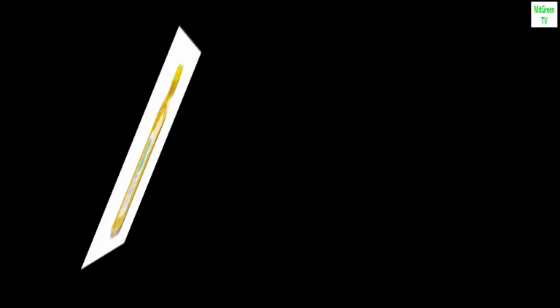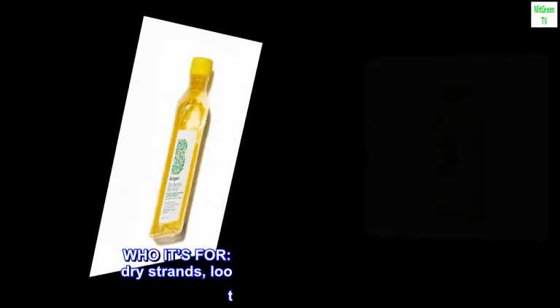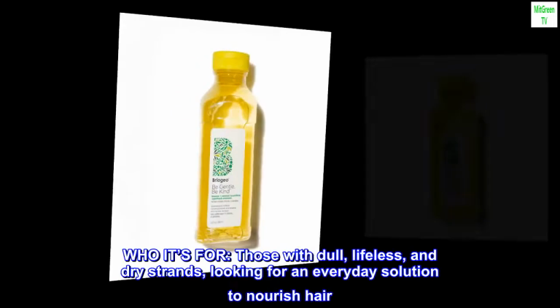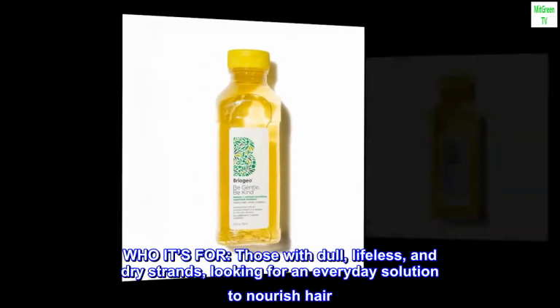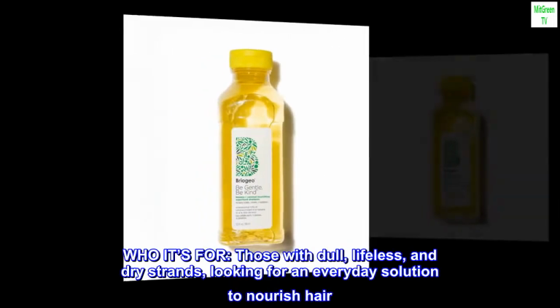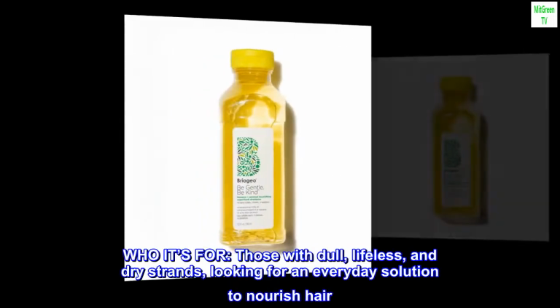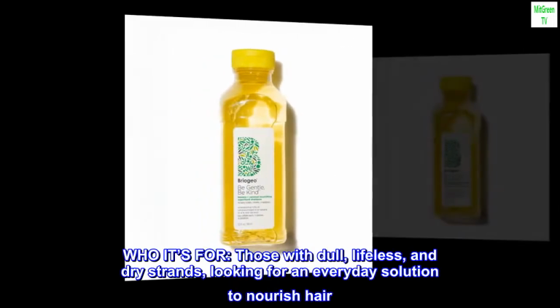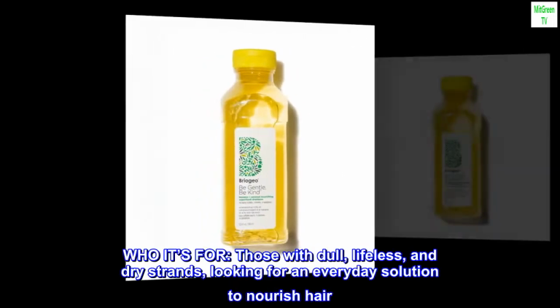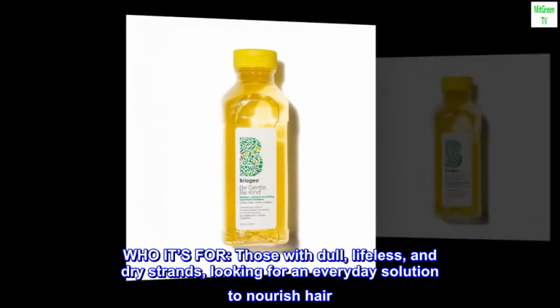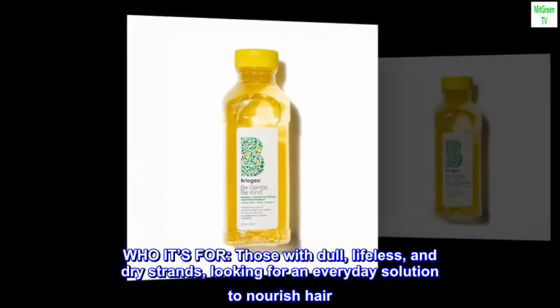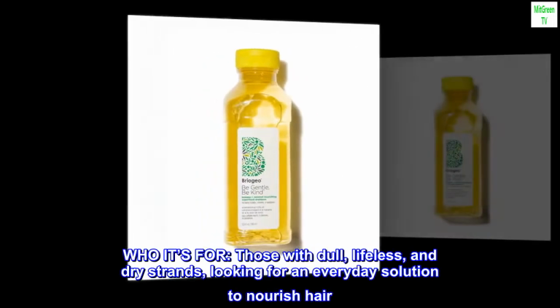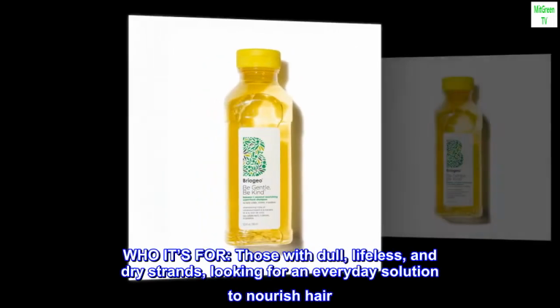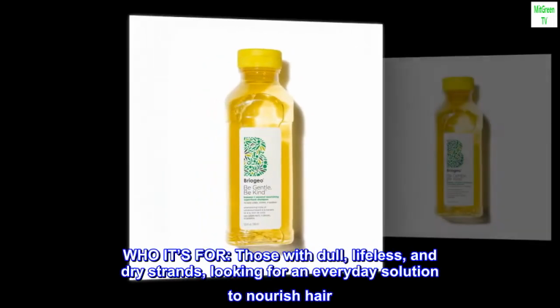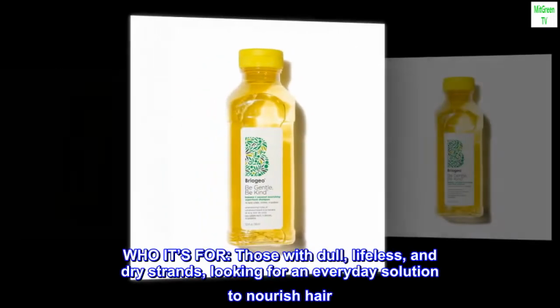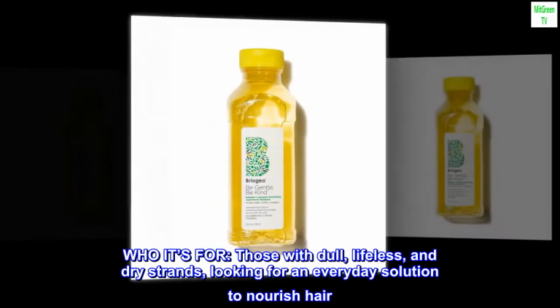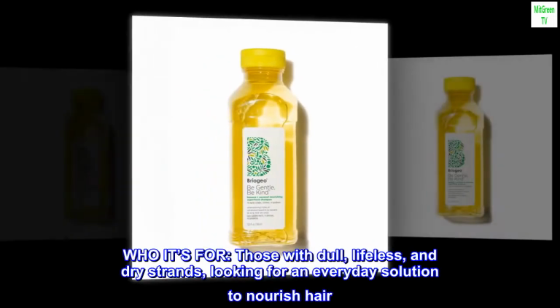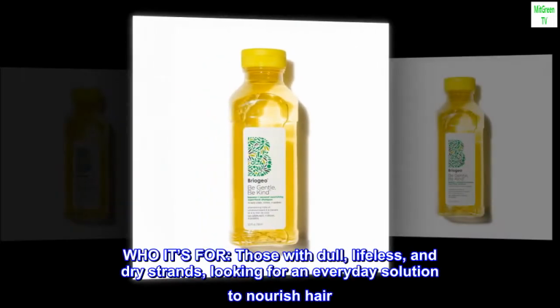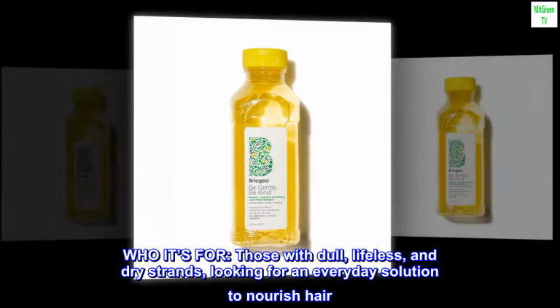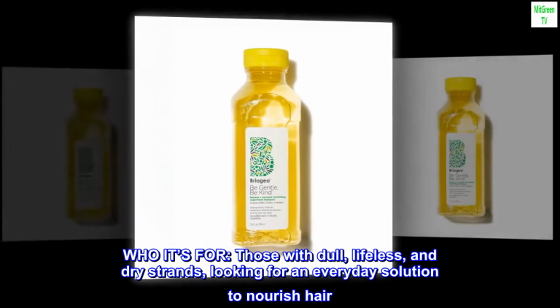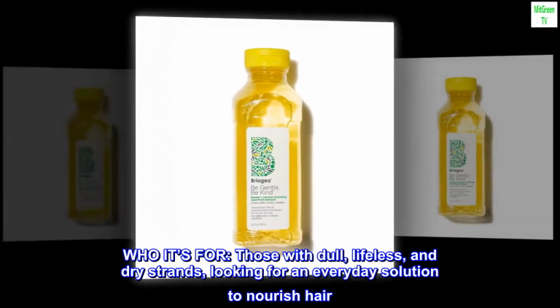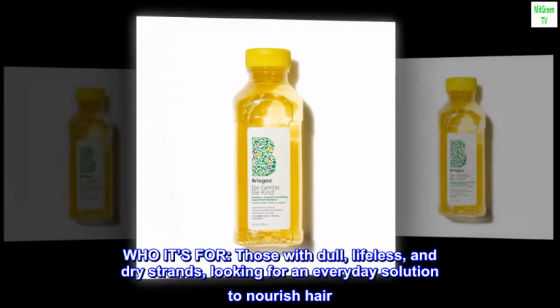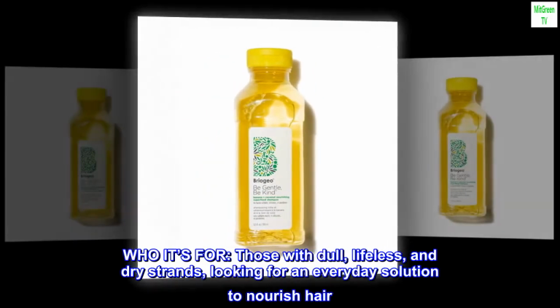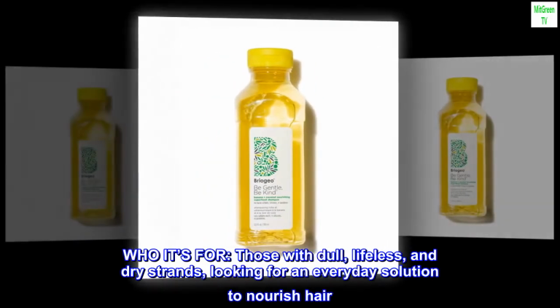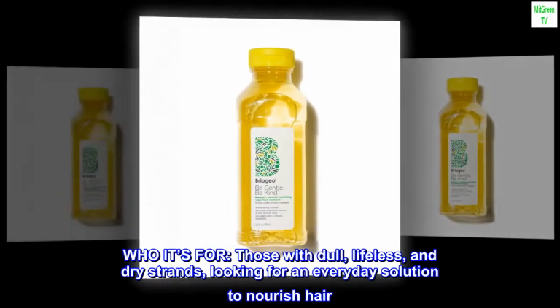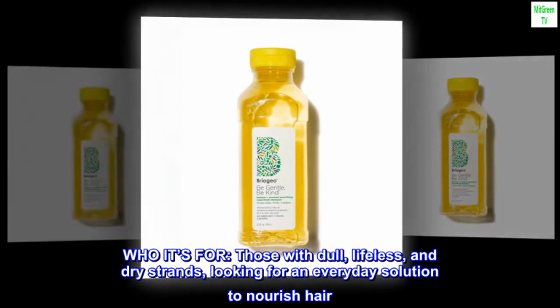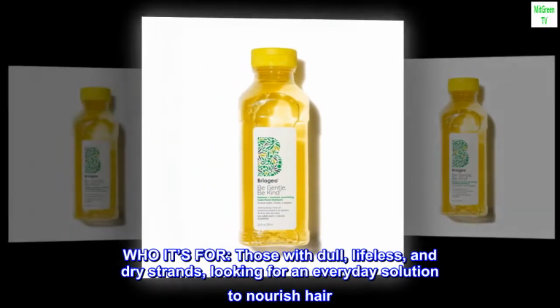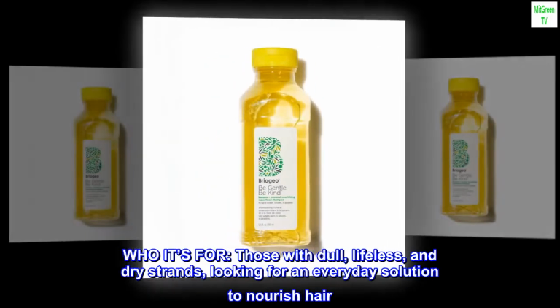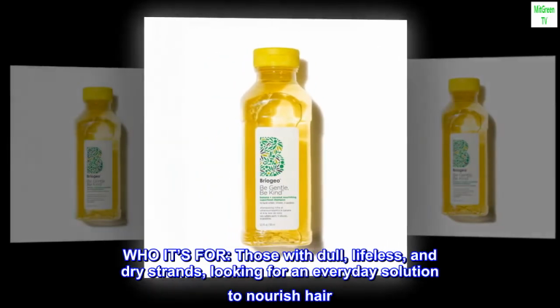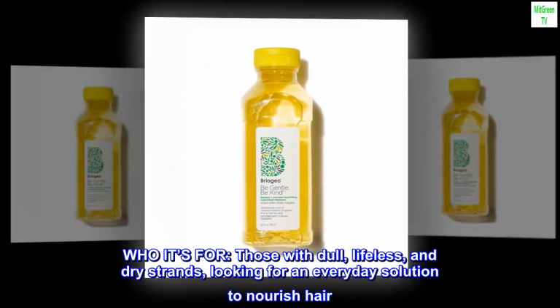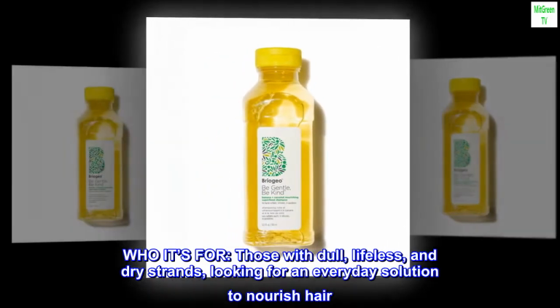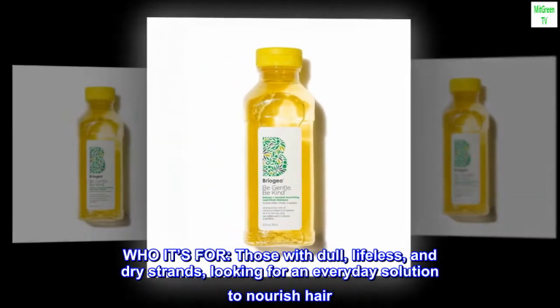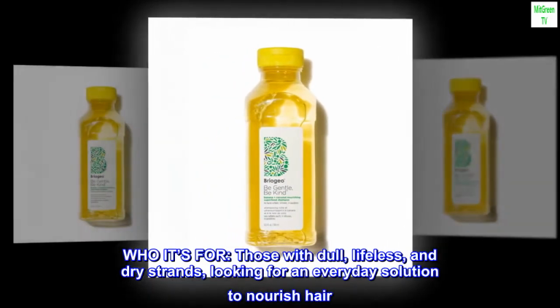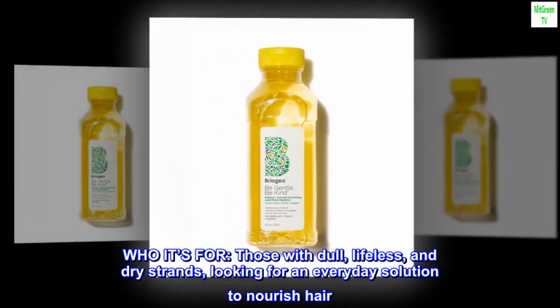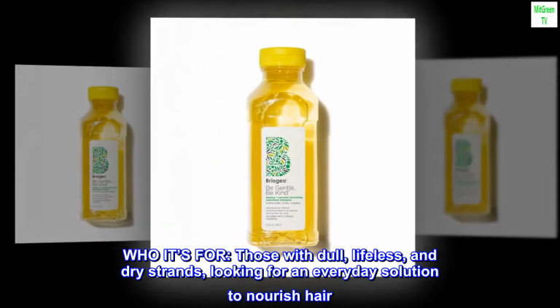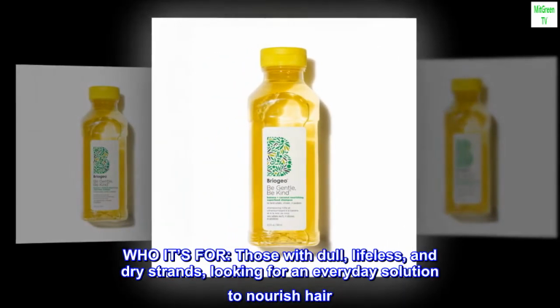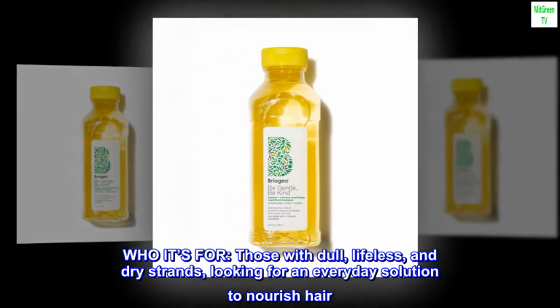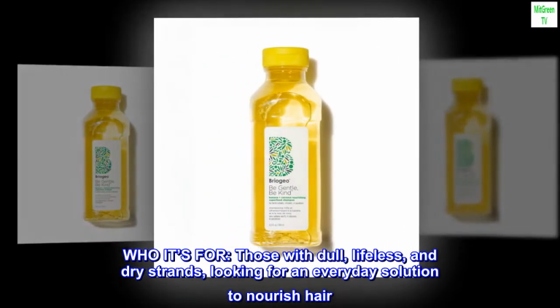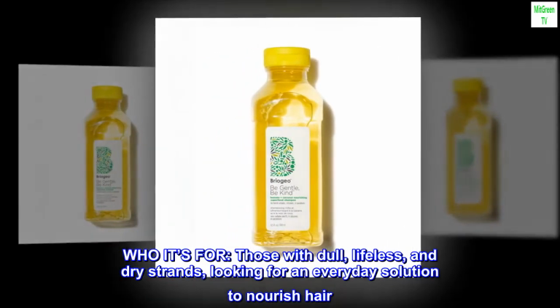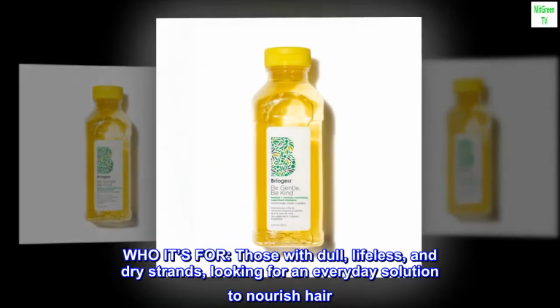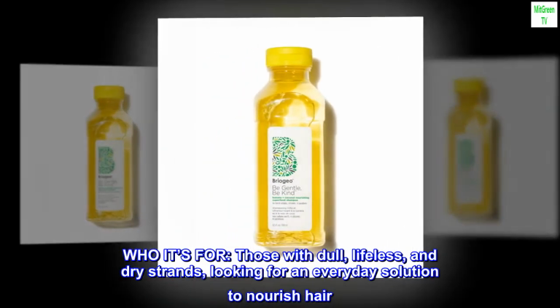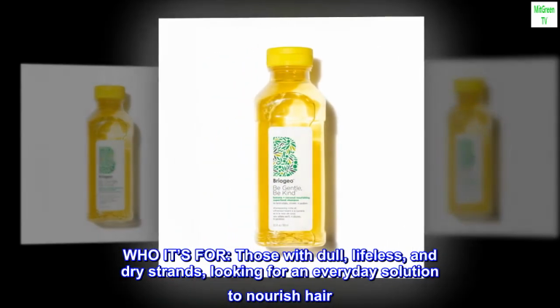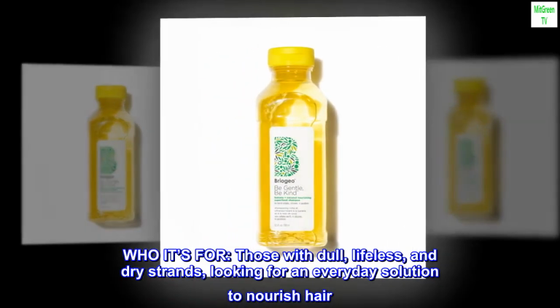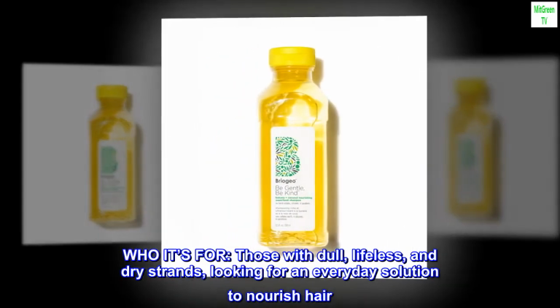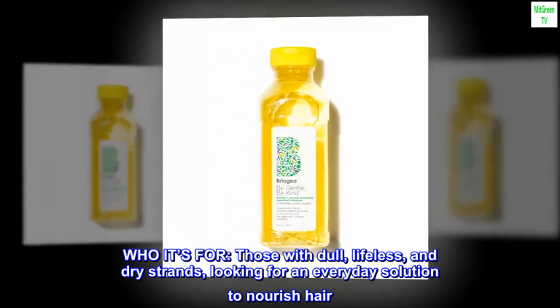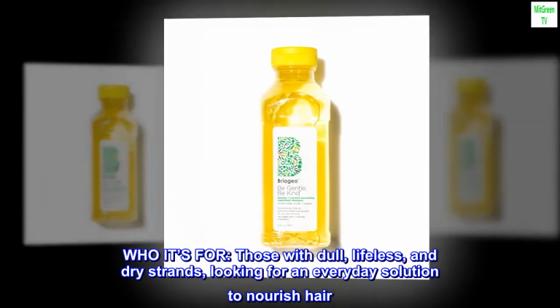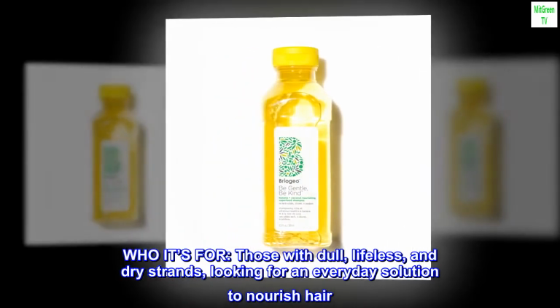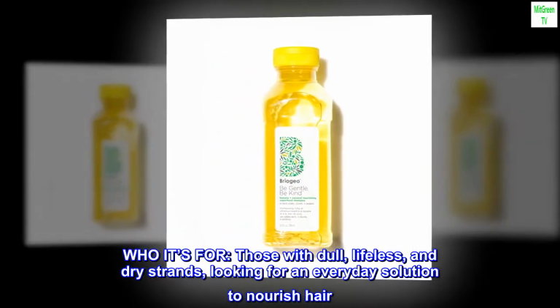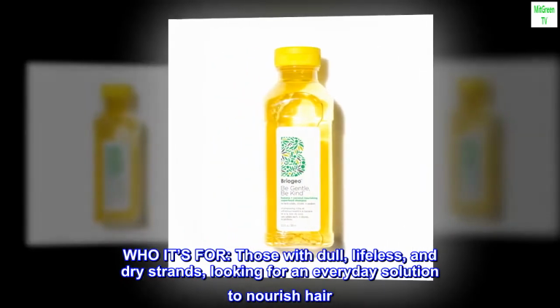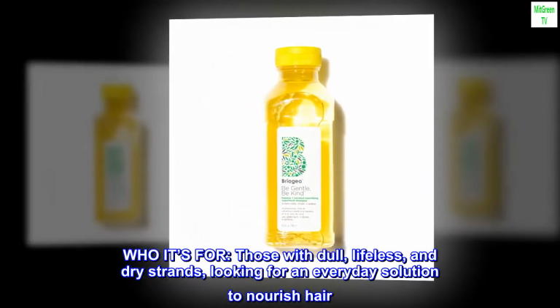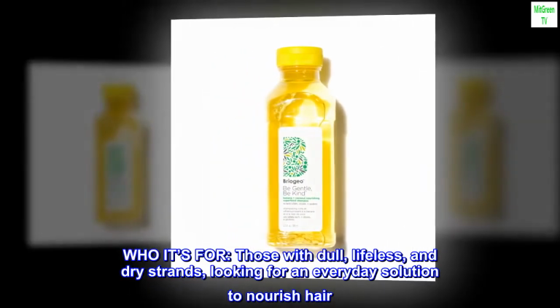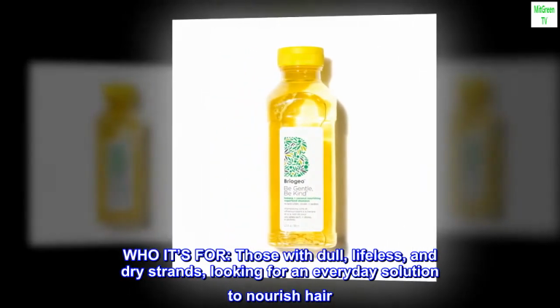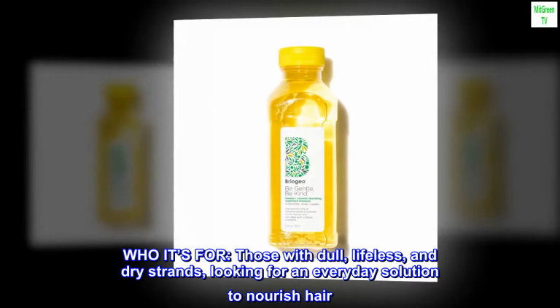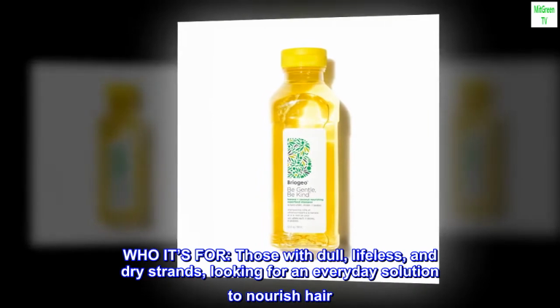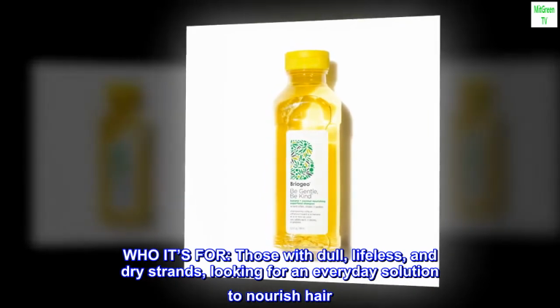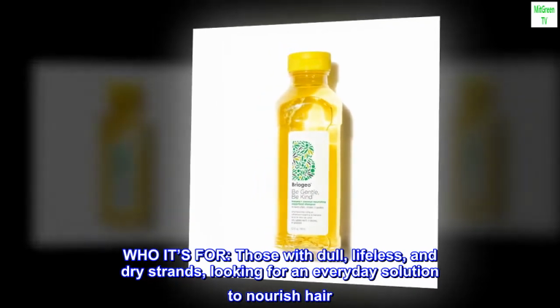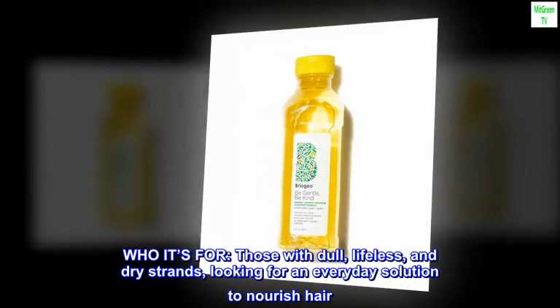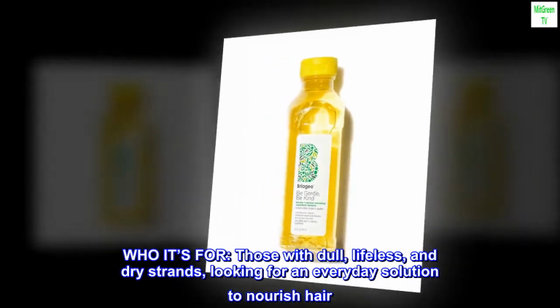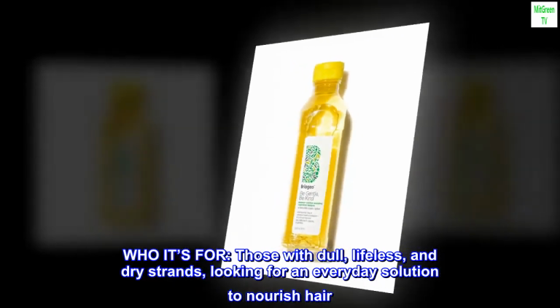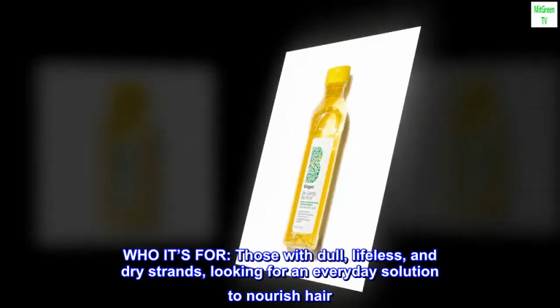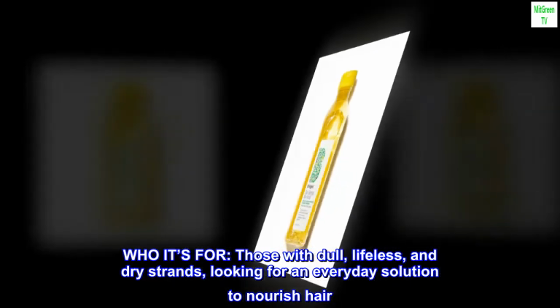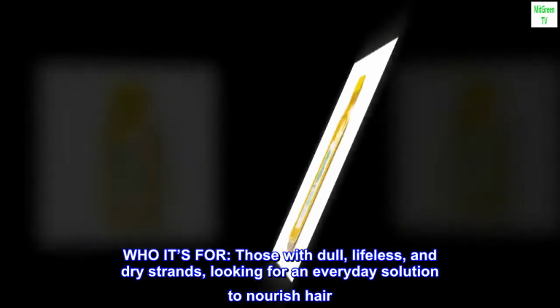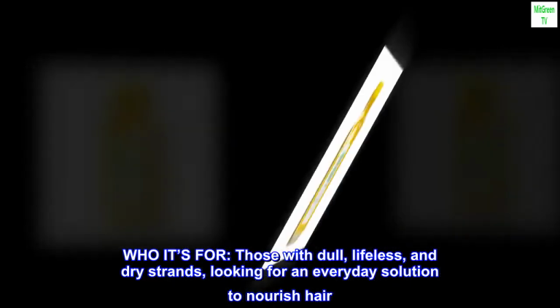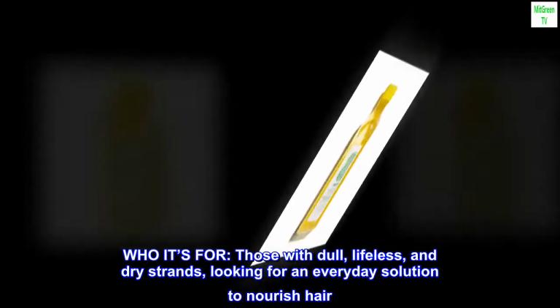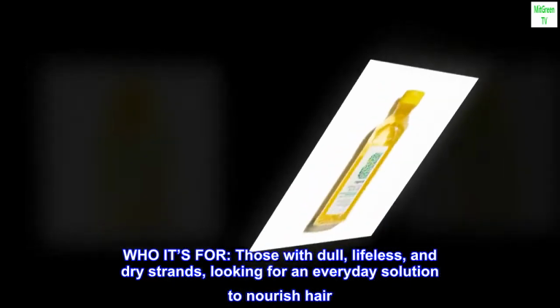WHO it's for. Those with dull, lifeless, and dry strands, looking for an everyday solution to nourish hair.